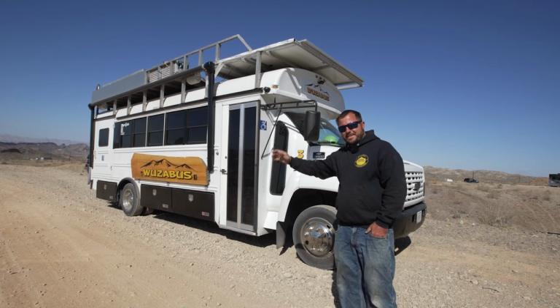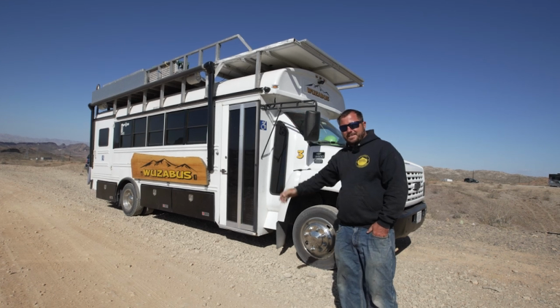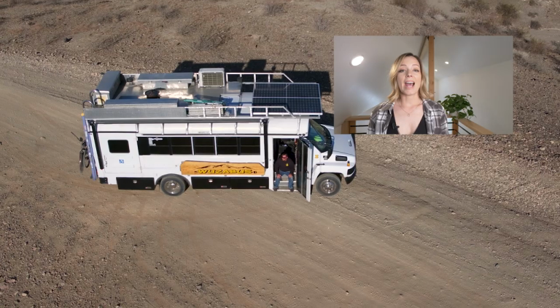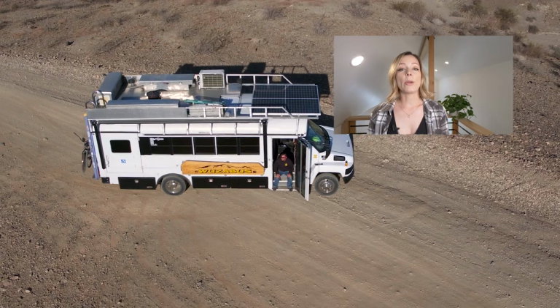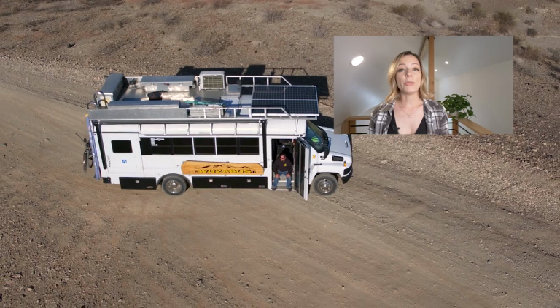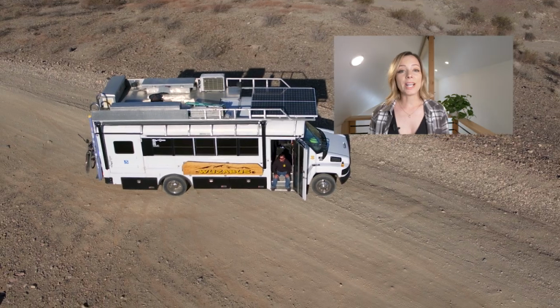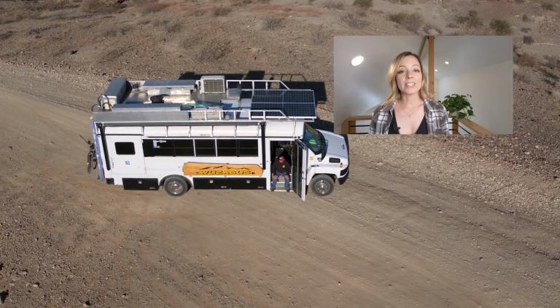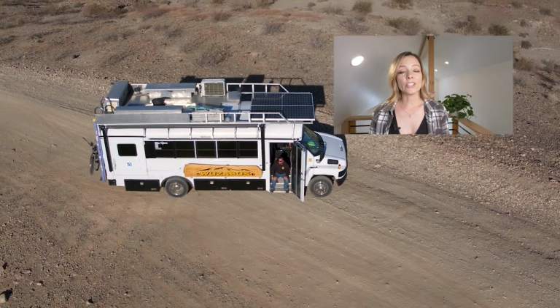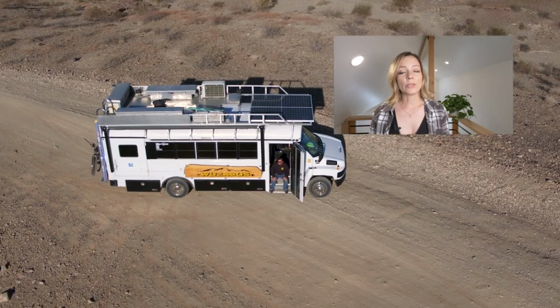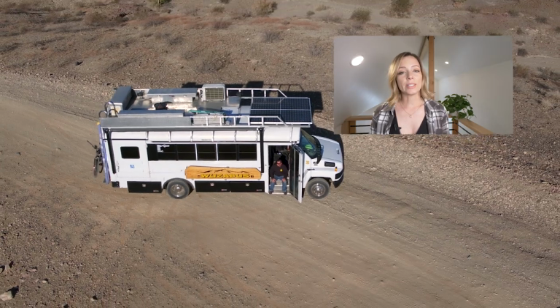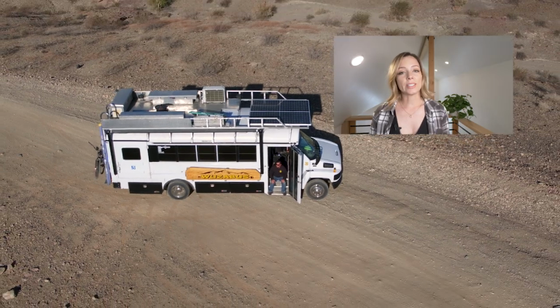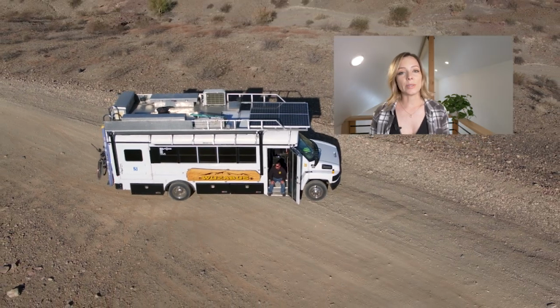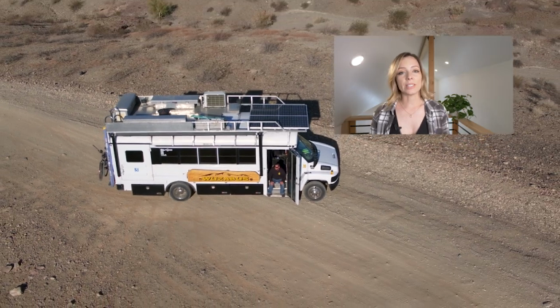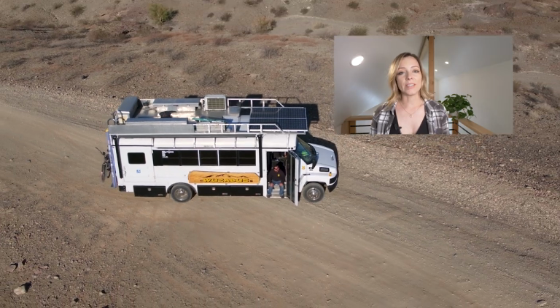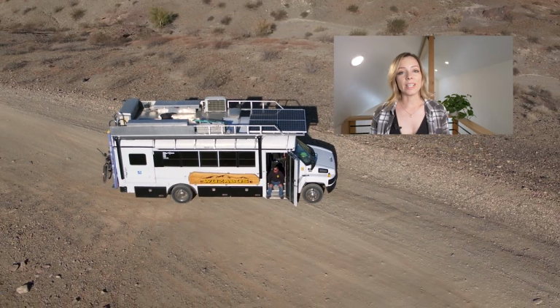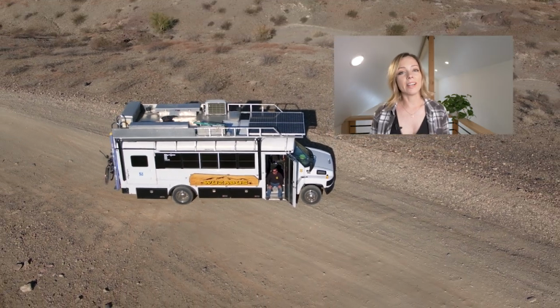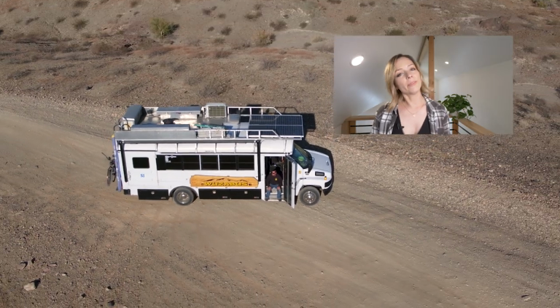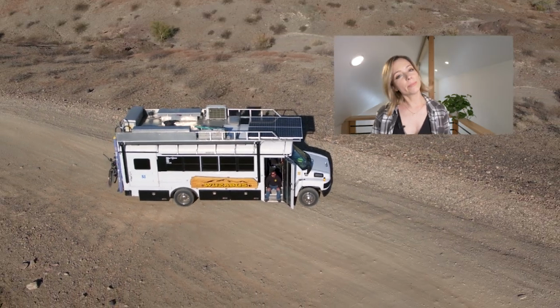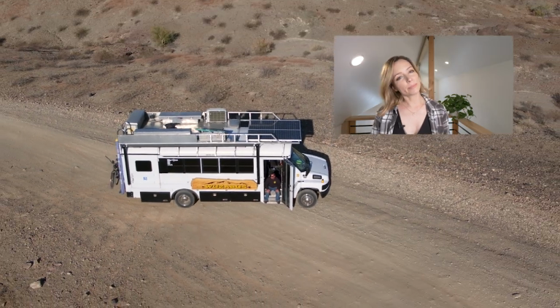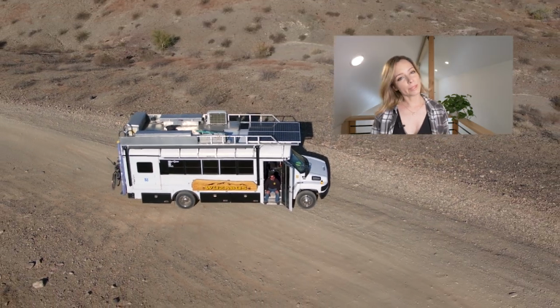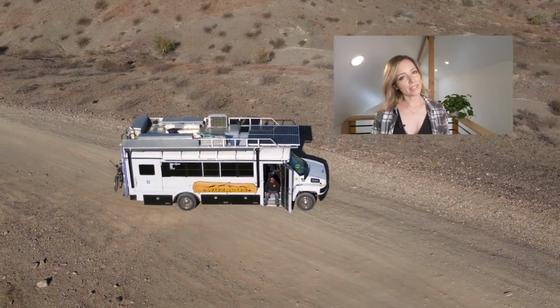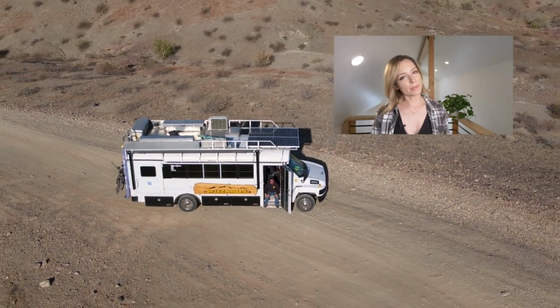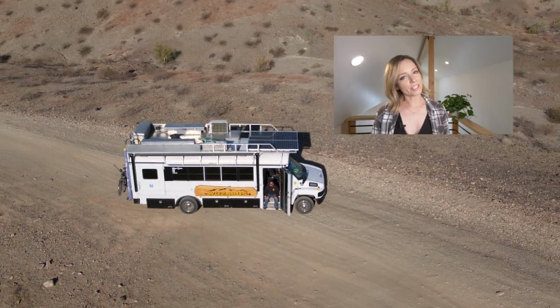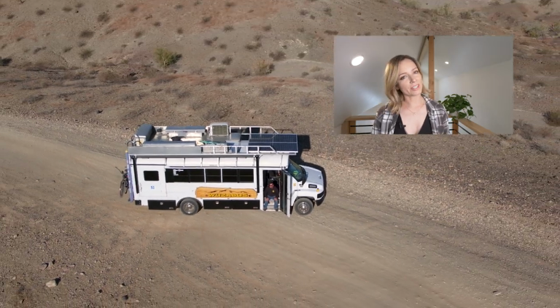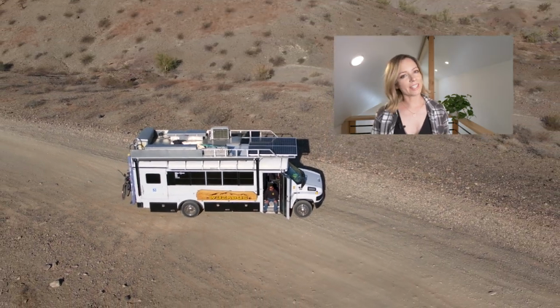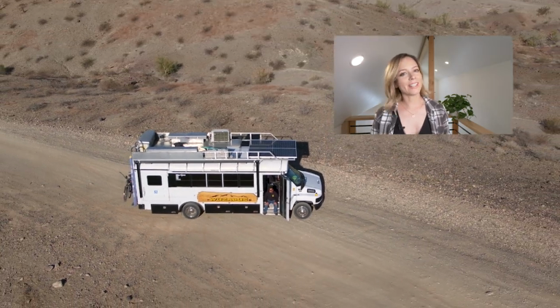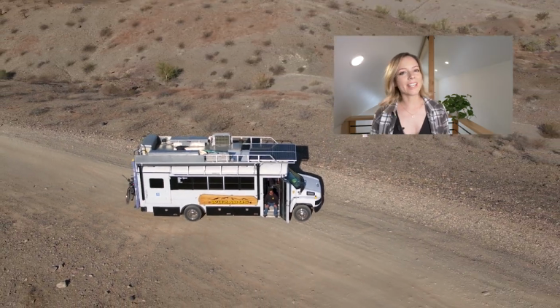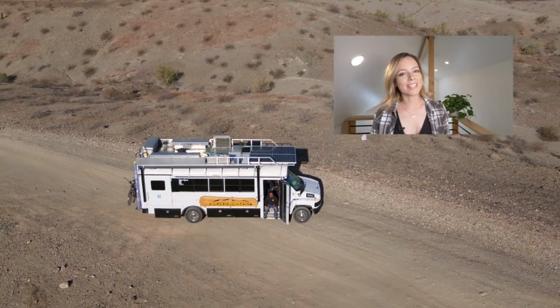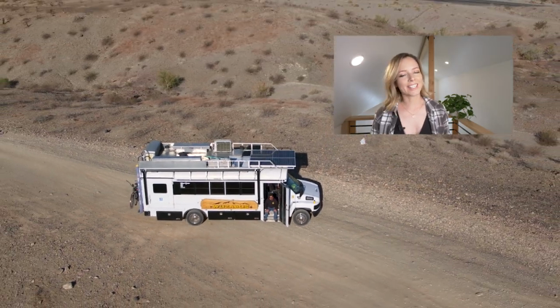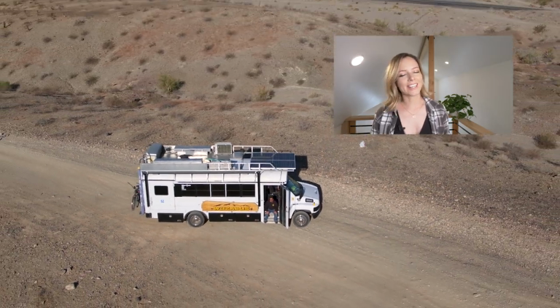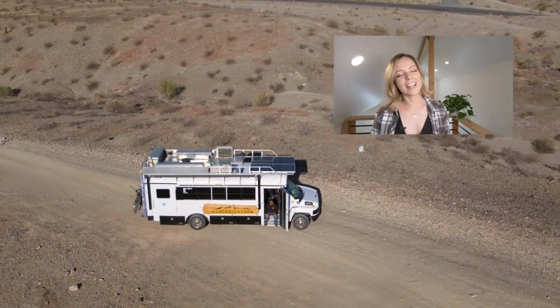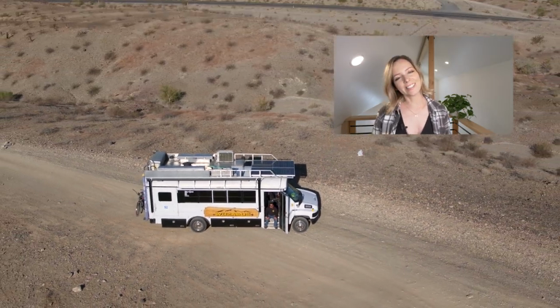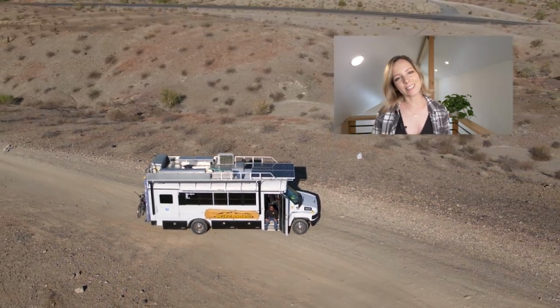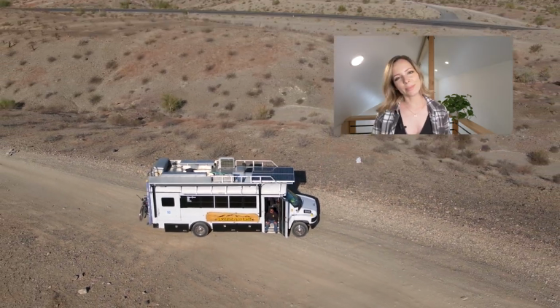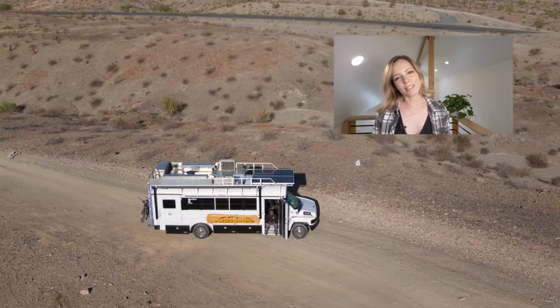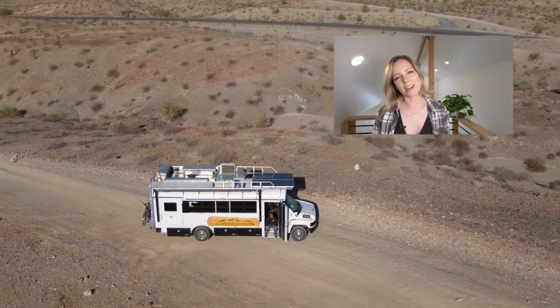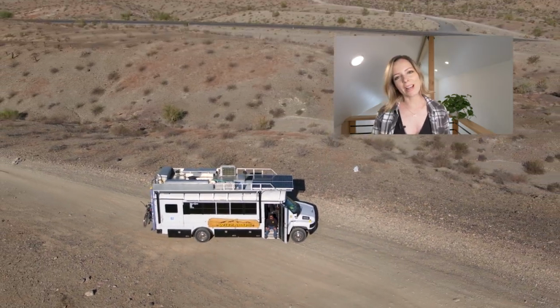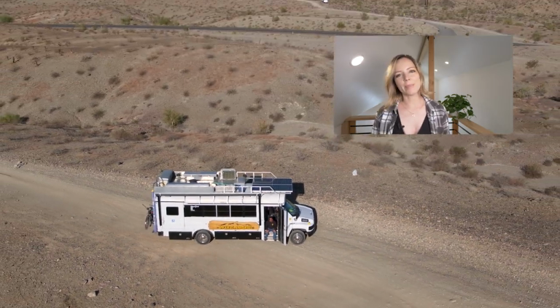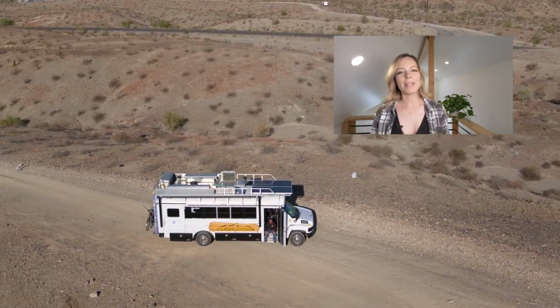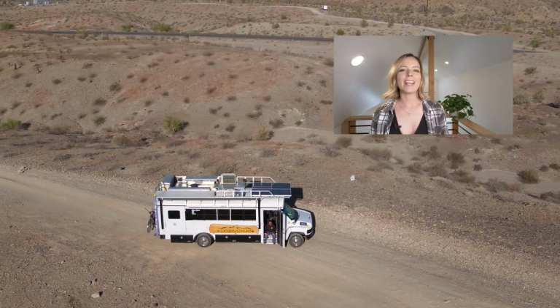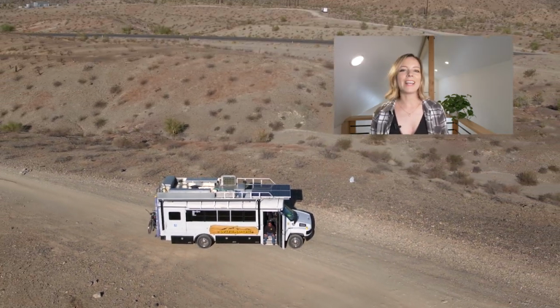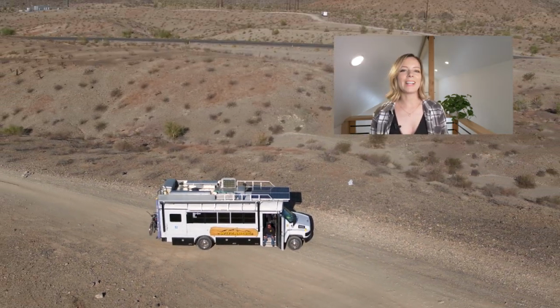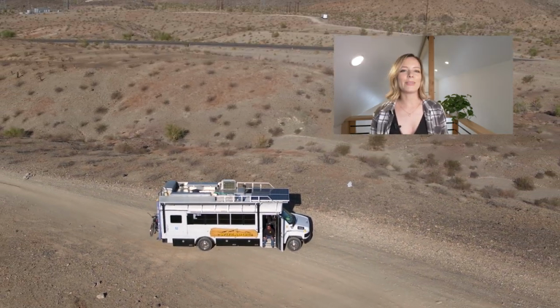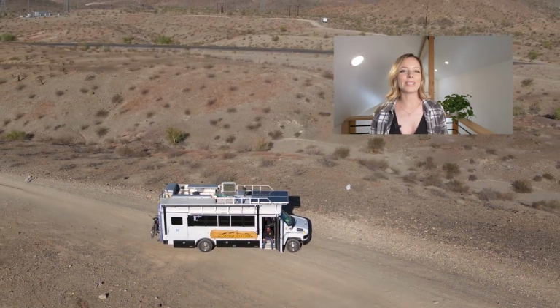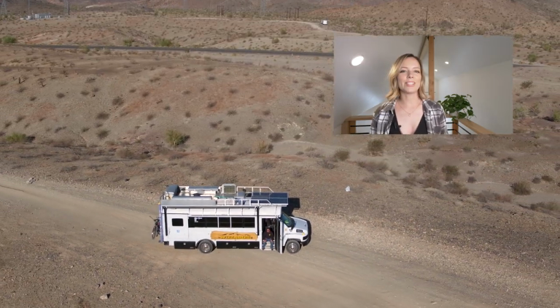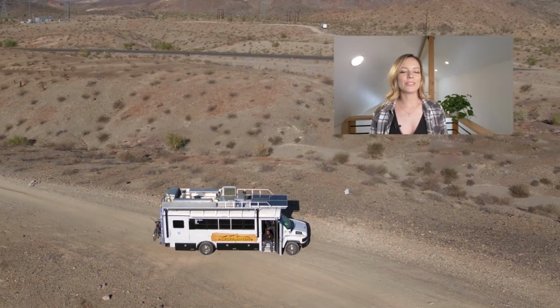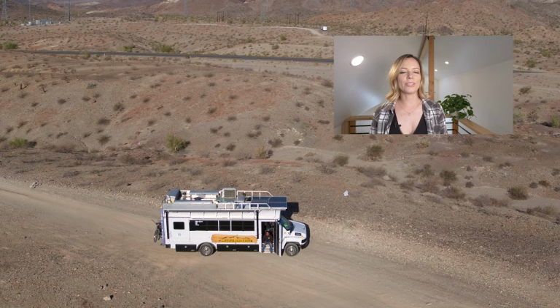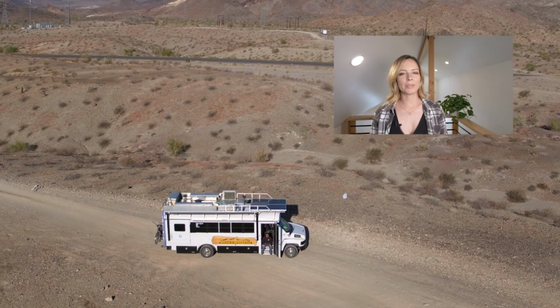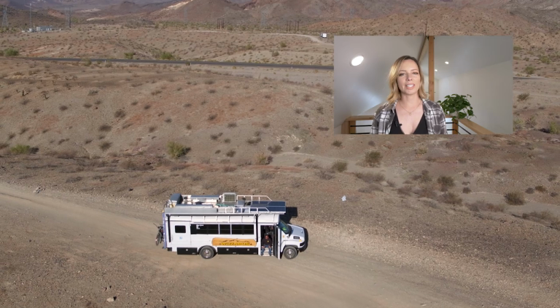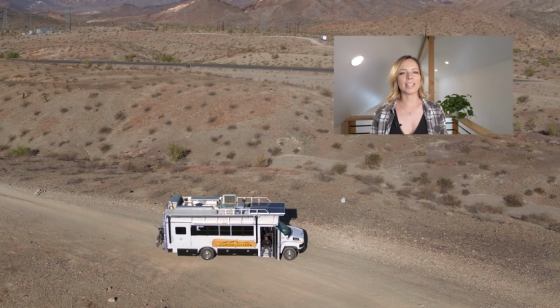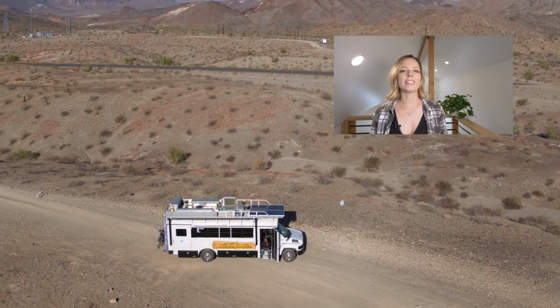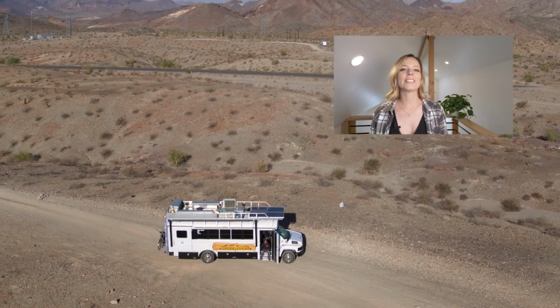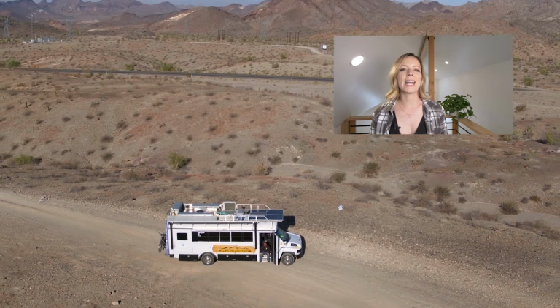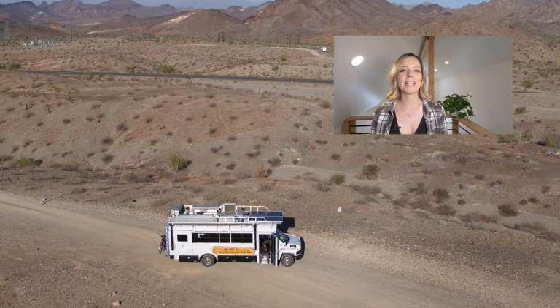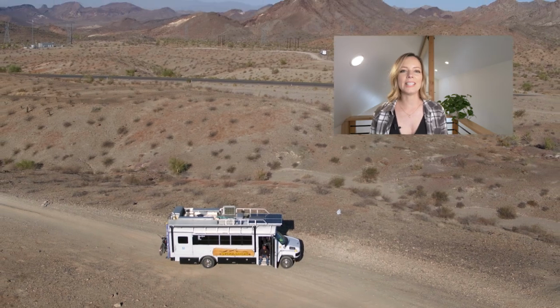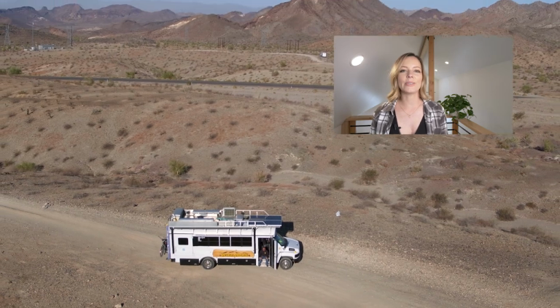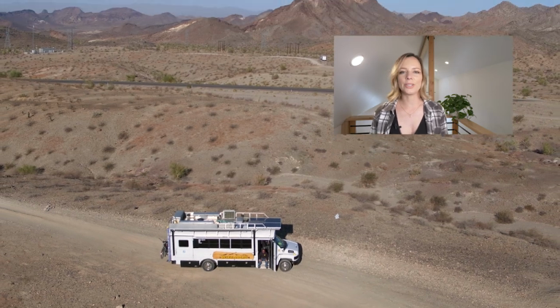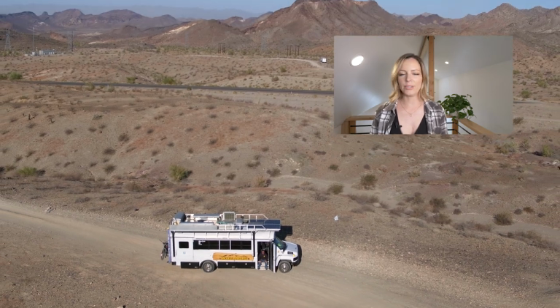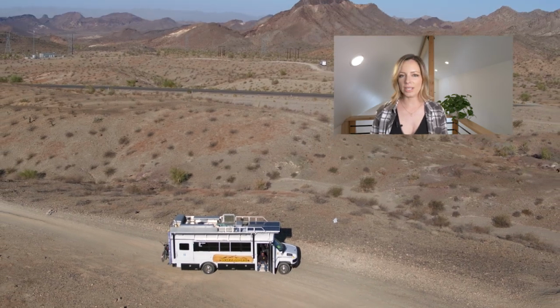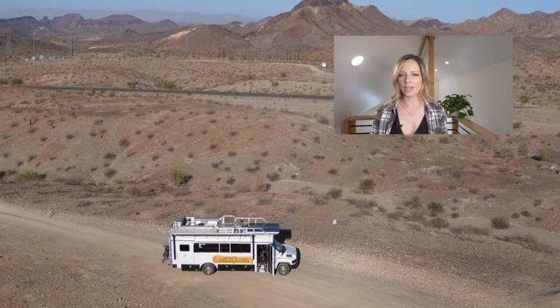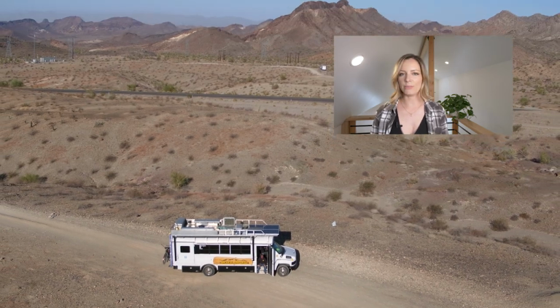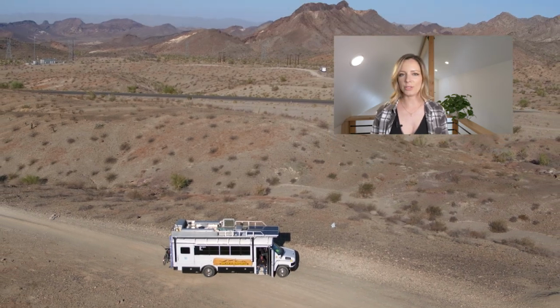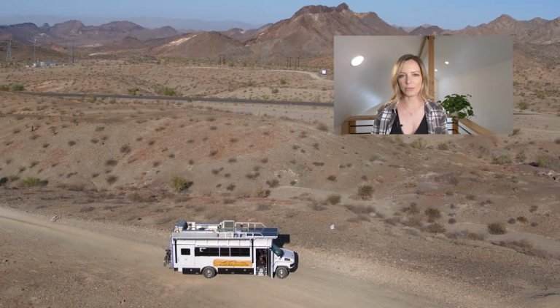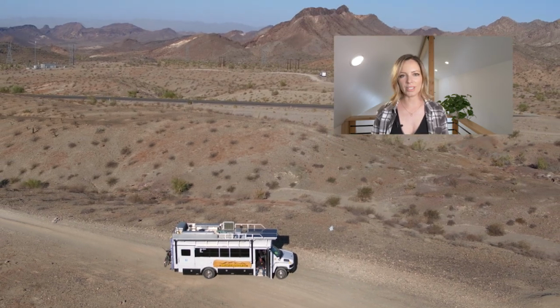I hope you guys enjoyed this week's video. Please make sure that you like, share, and subscribe, and I will see you soon with another tiny or unique home tour.